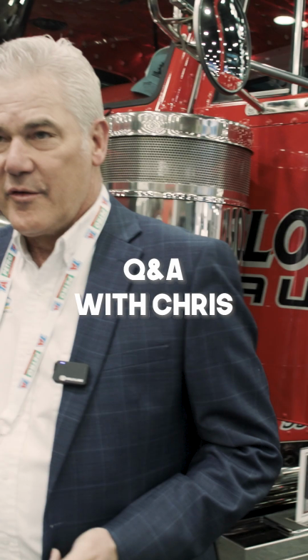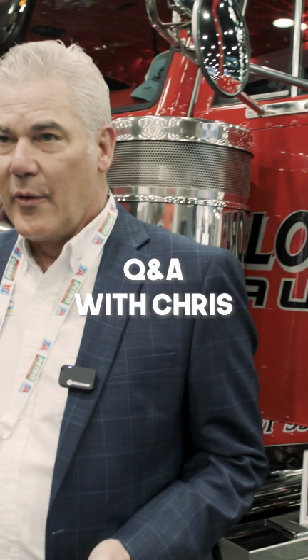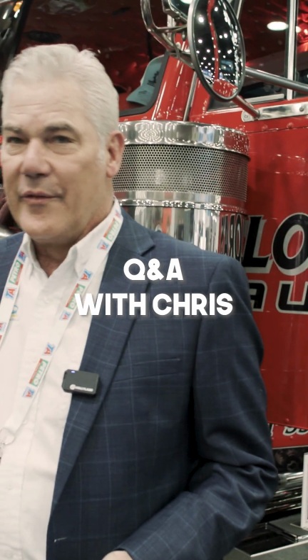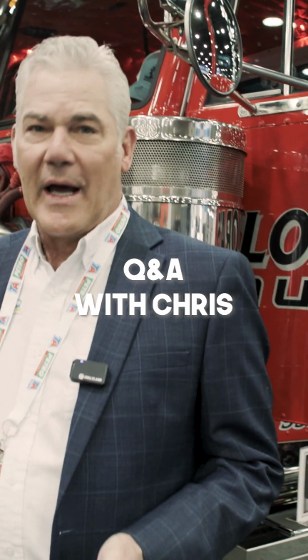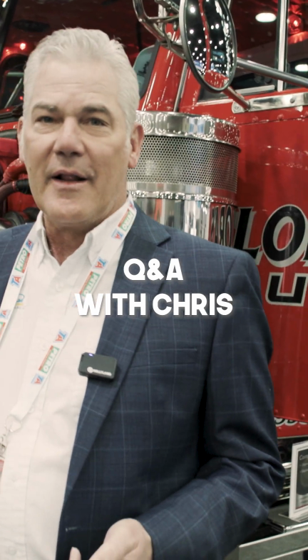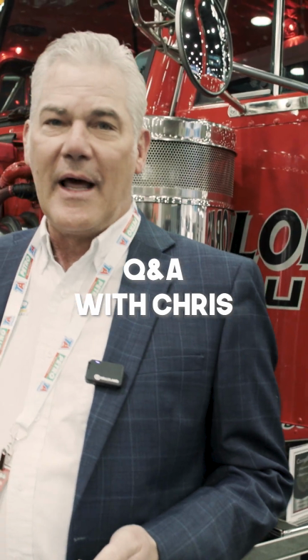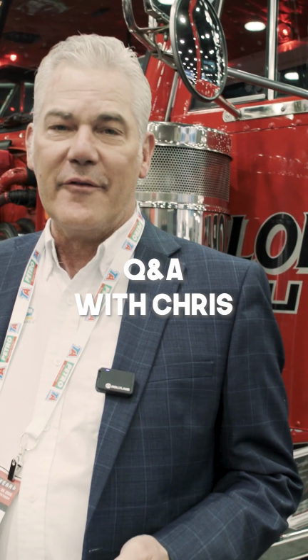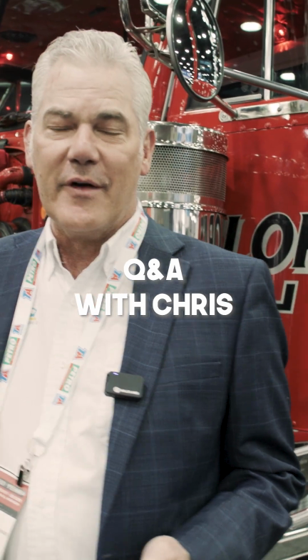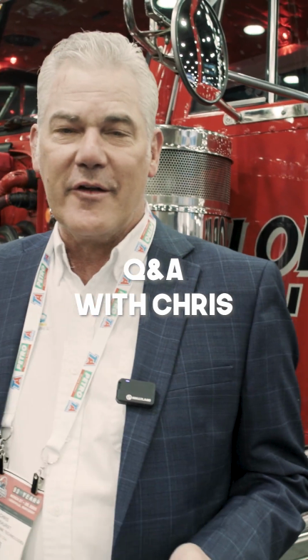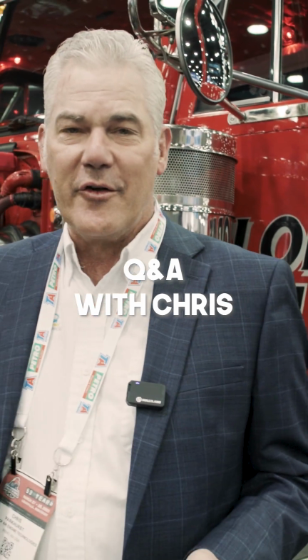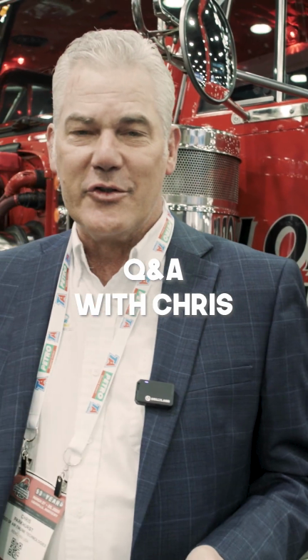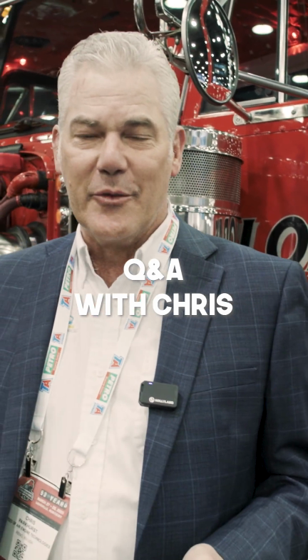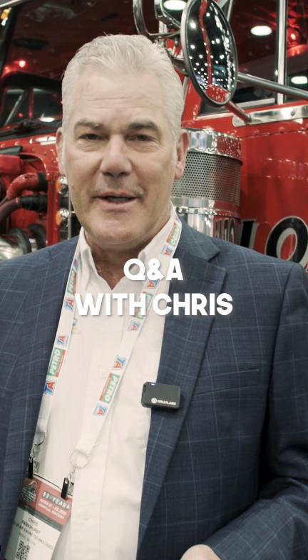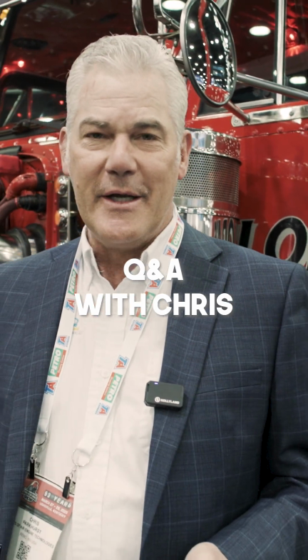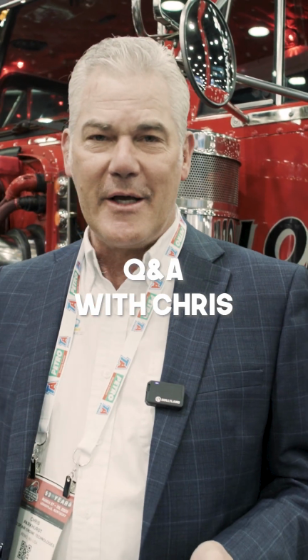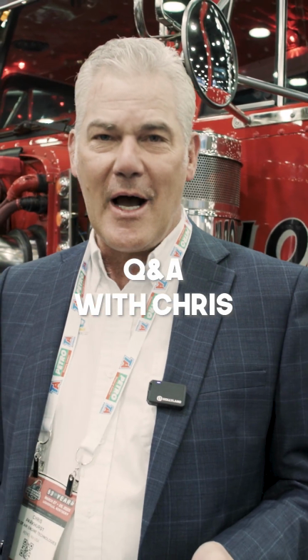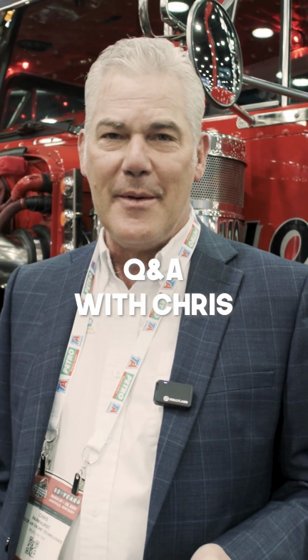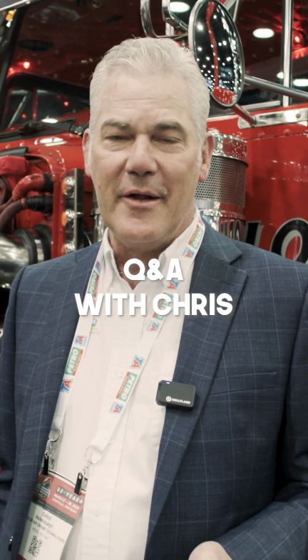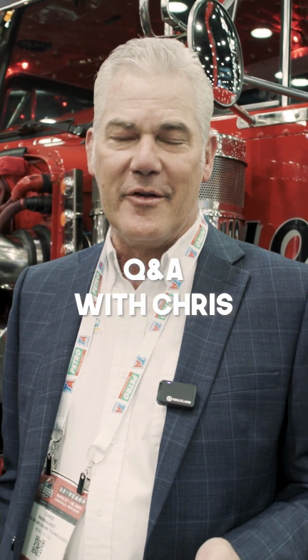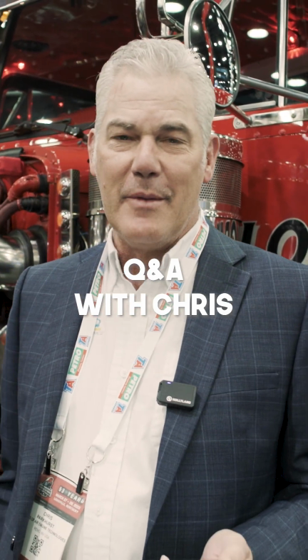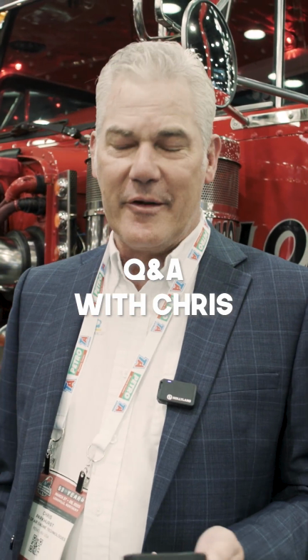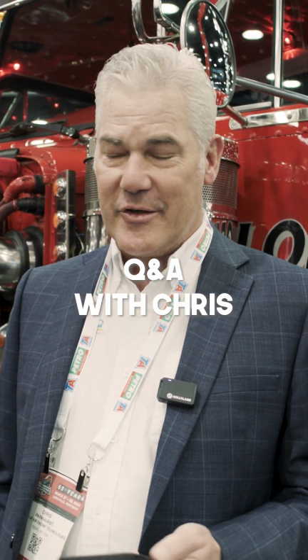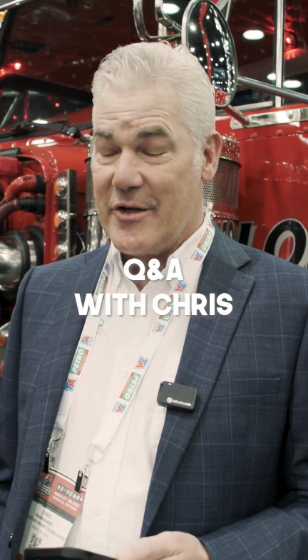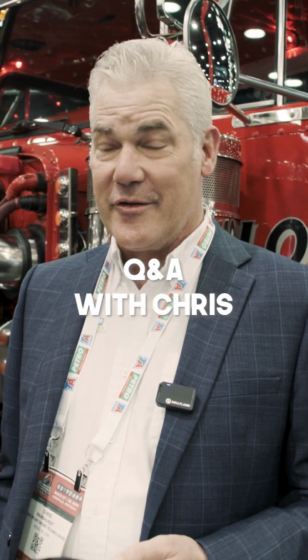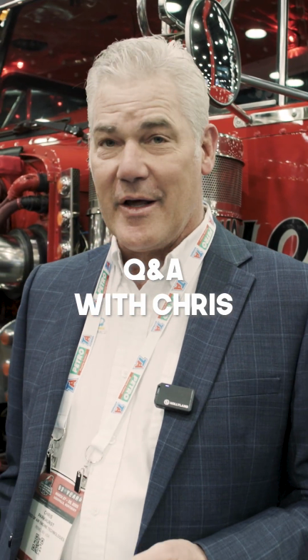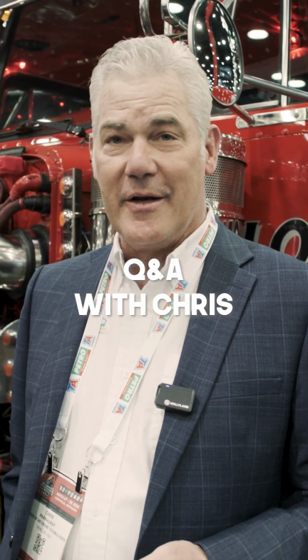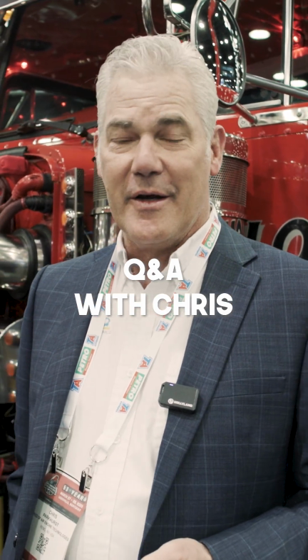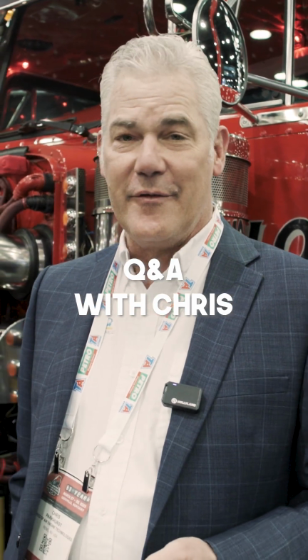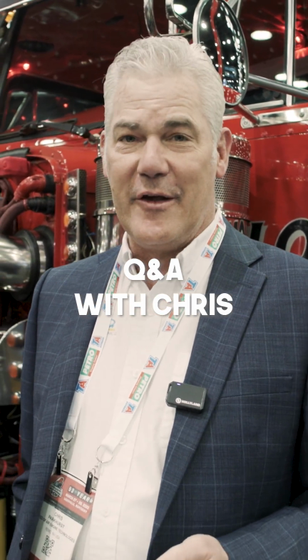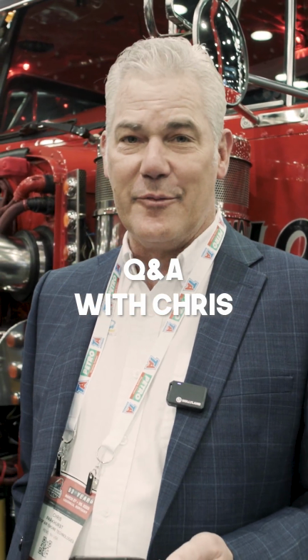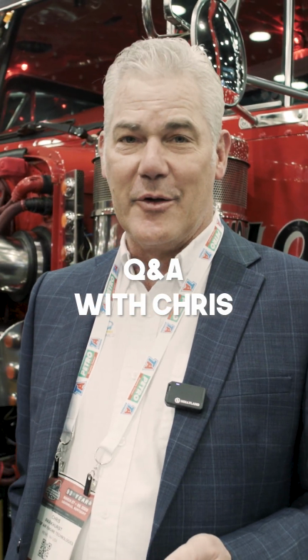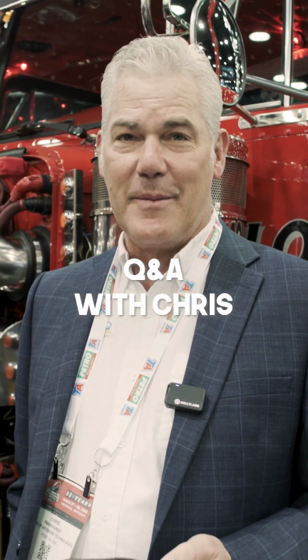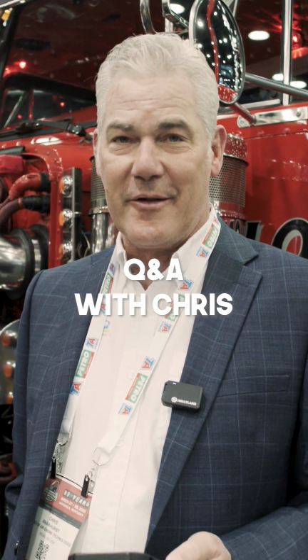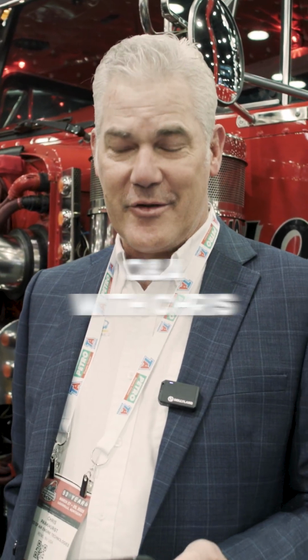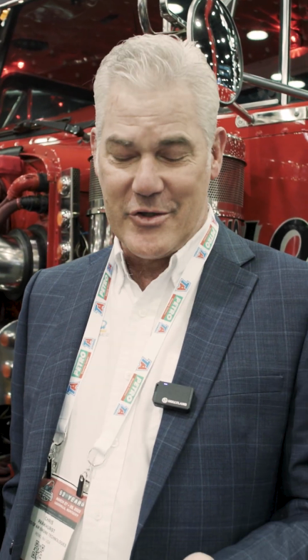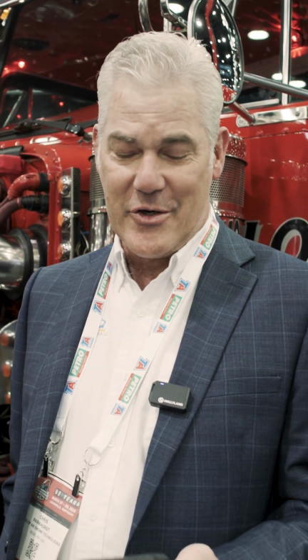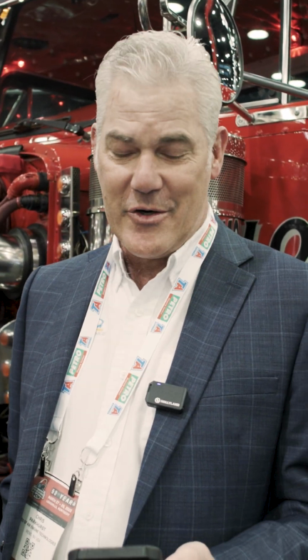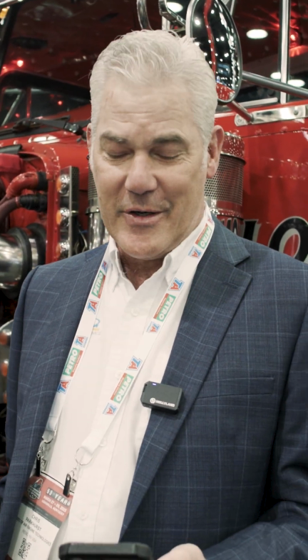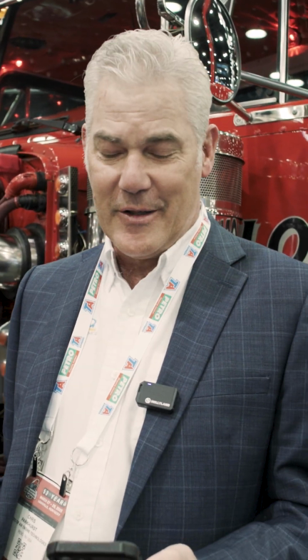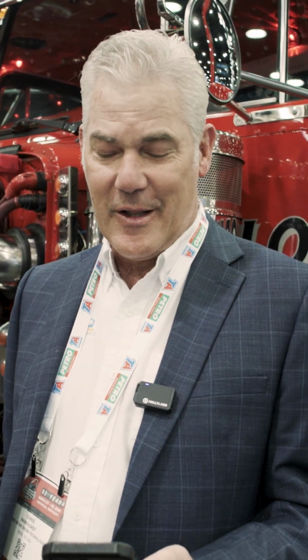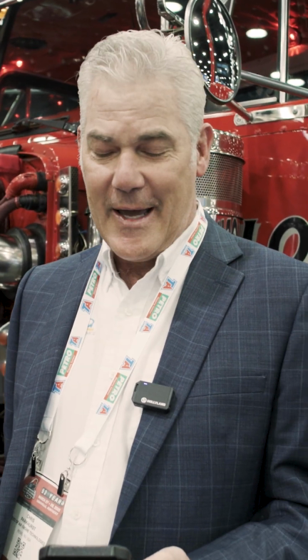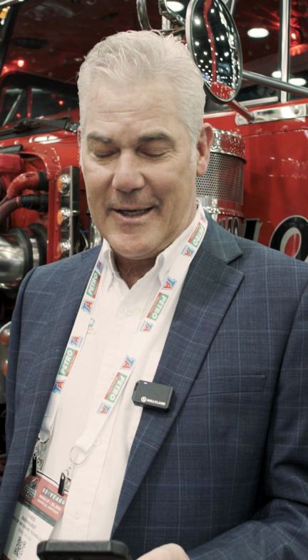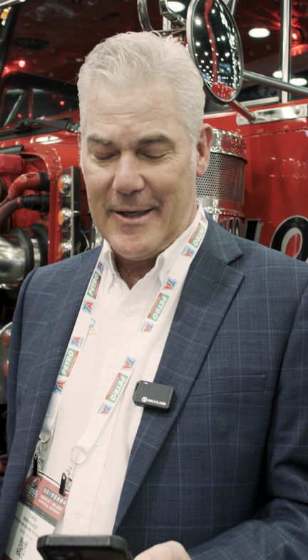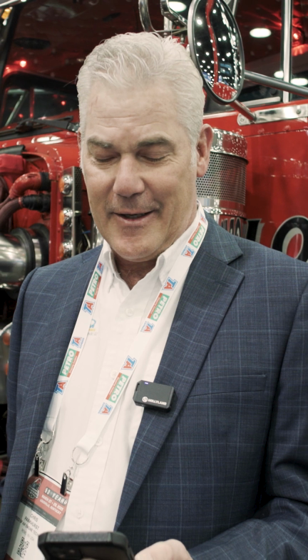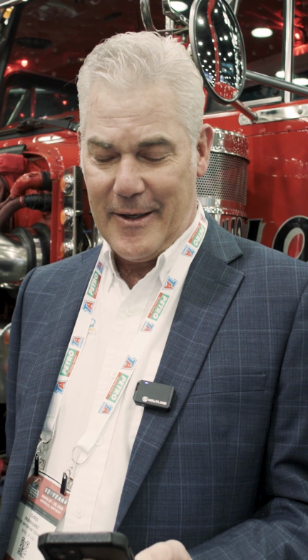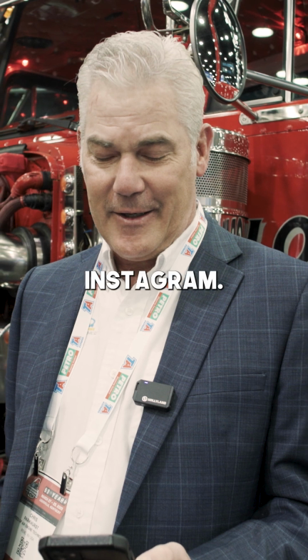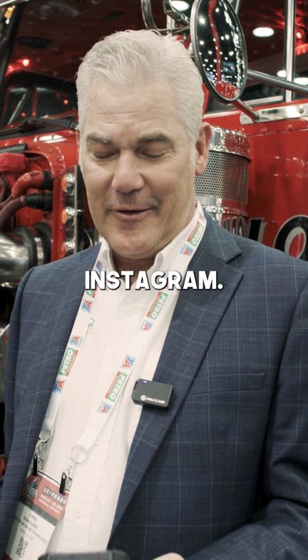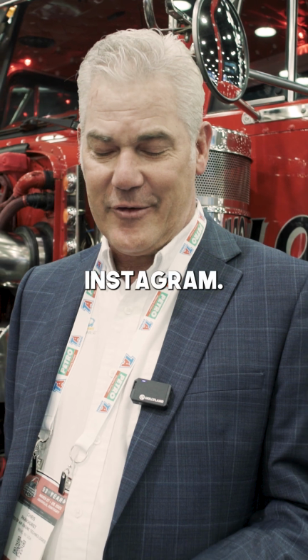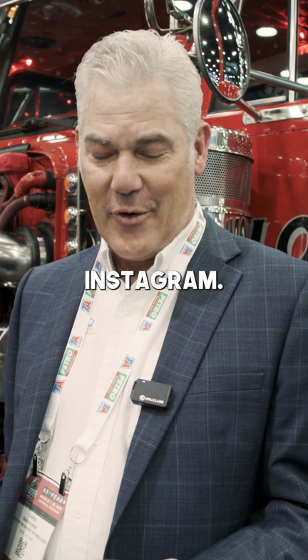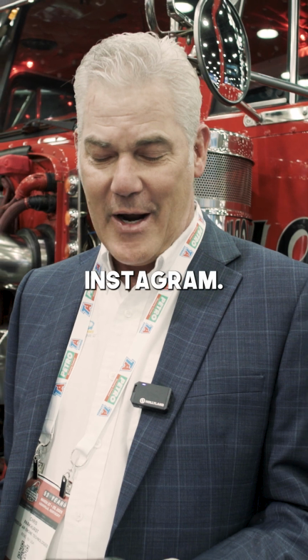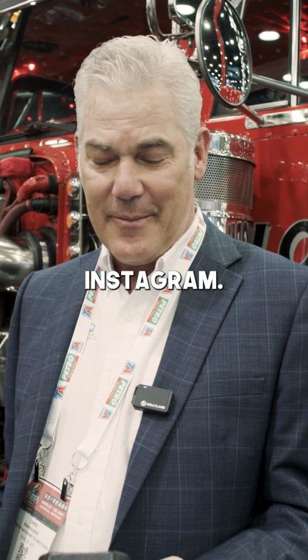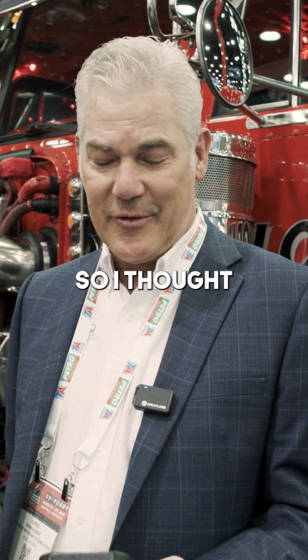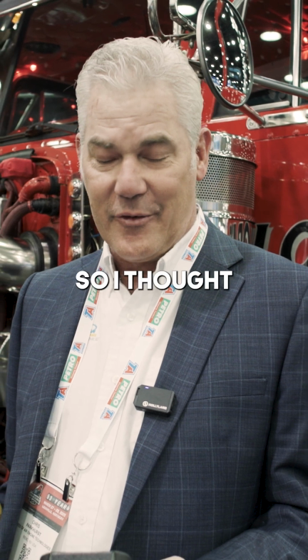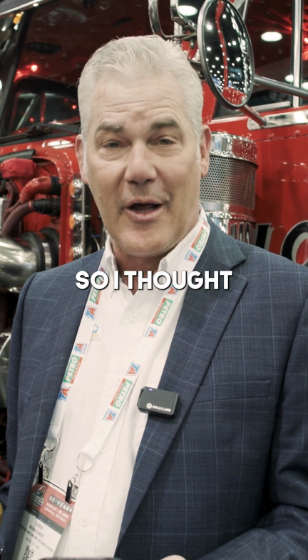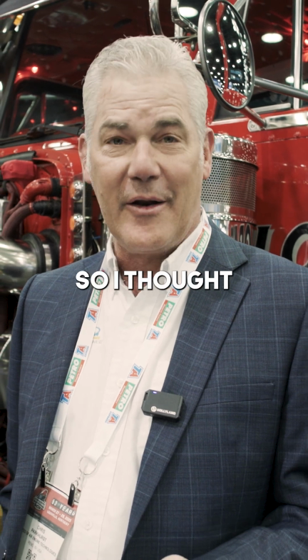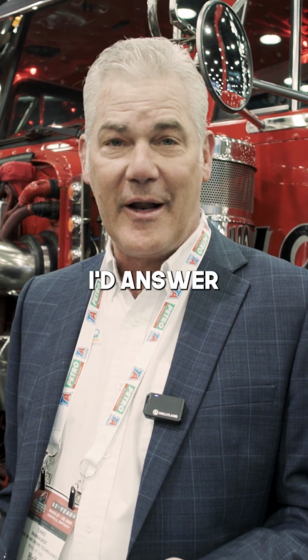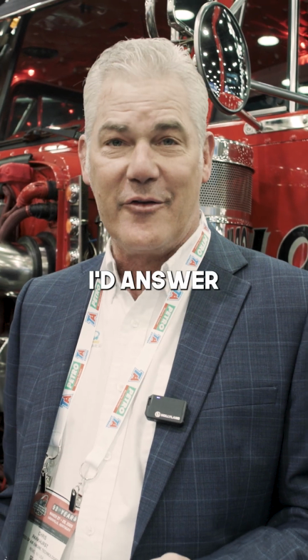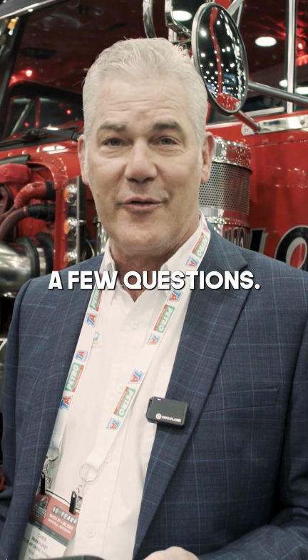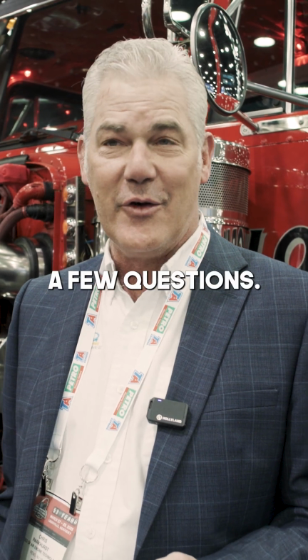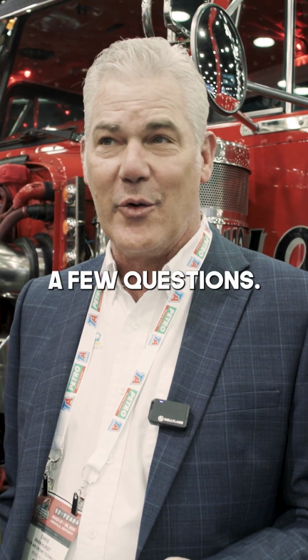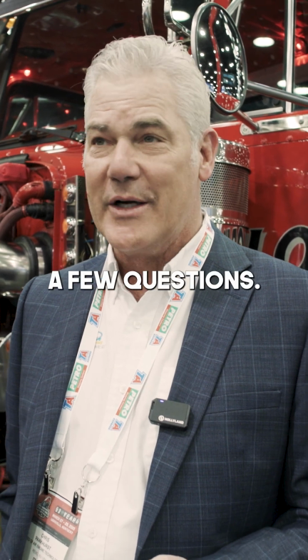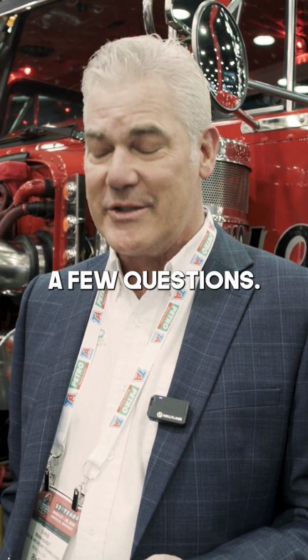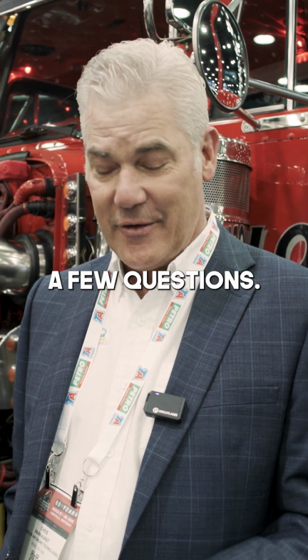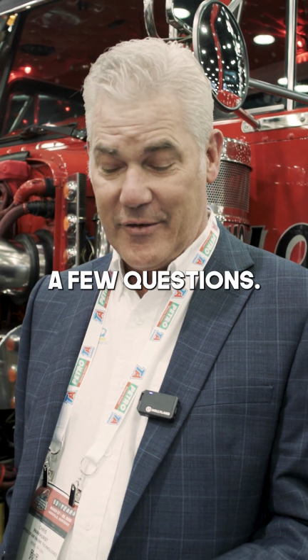We've got a lot of social media comments and messages on Facebook, Messenger, and Instagram, so I thought I'd answer a few questions.